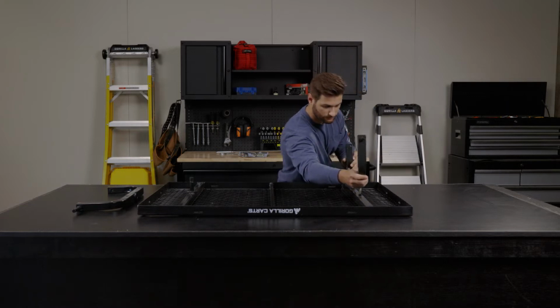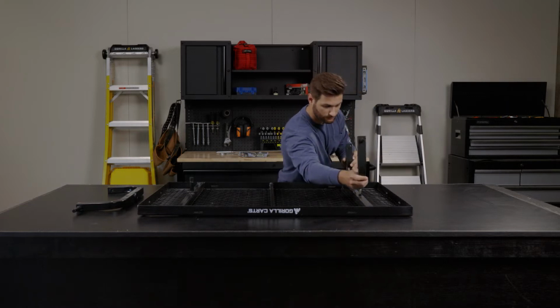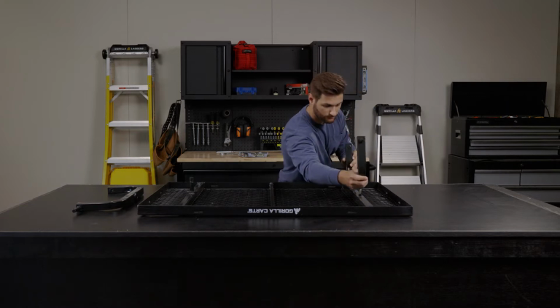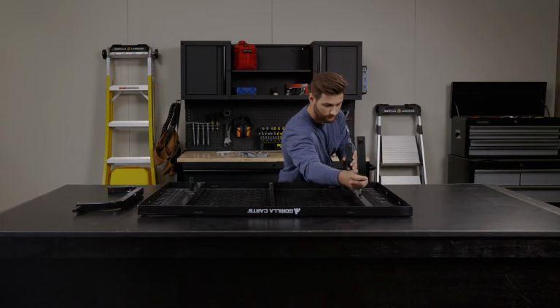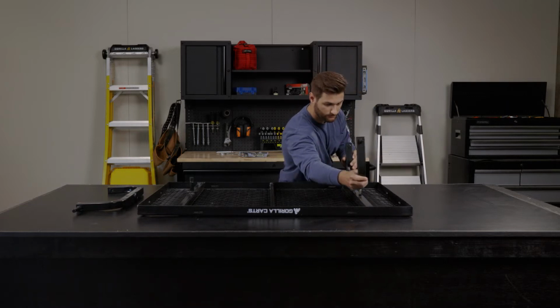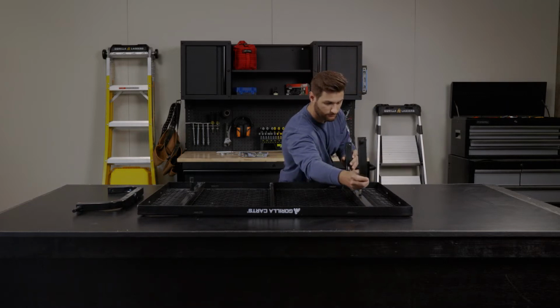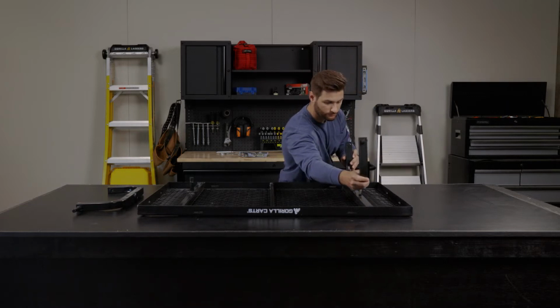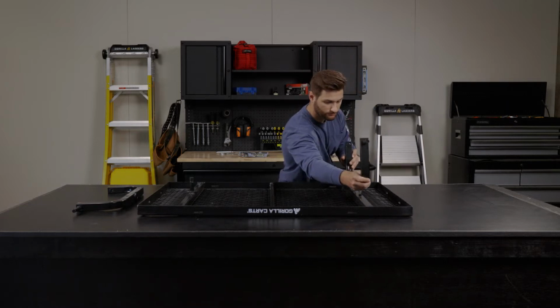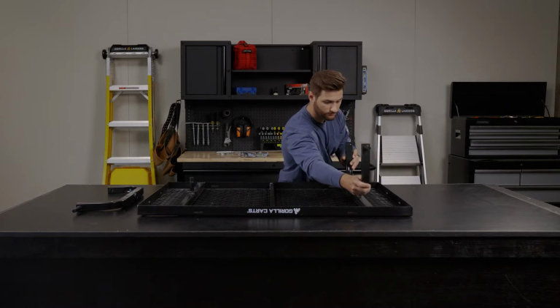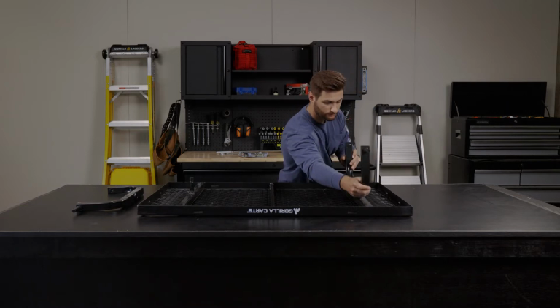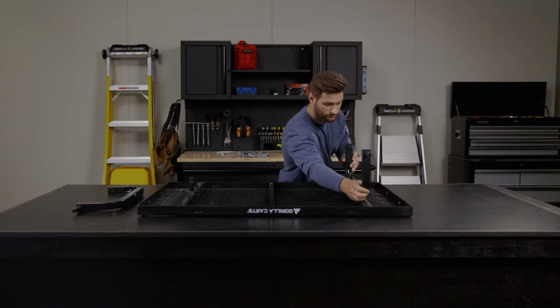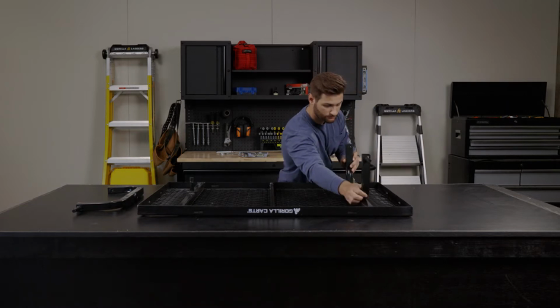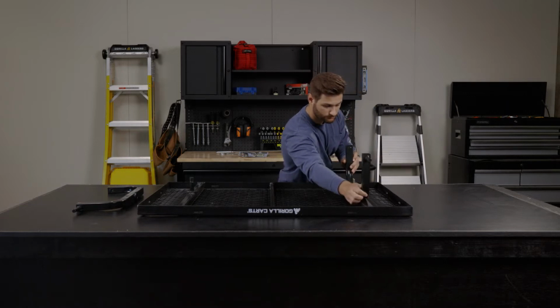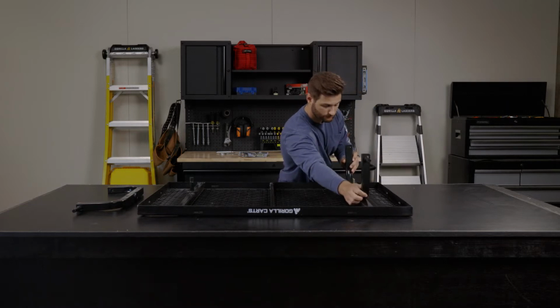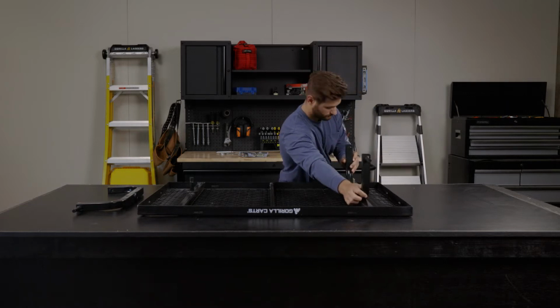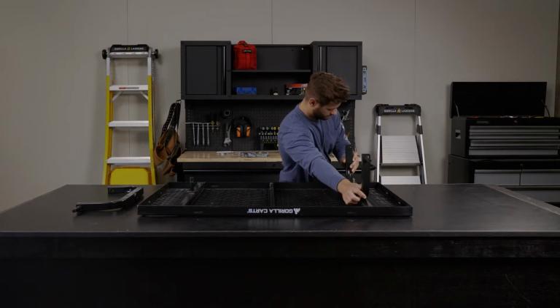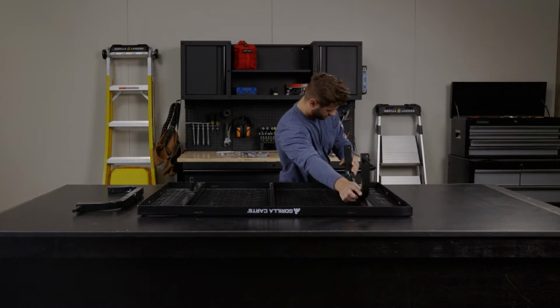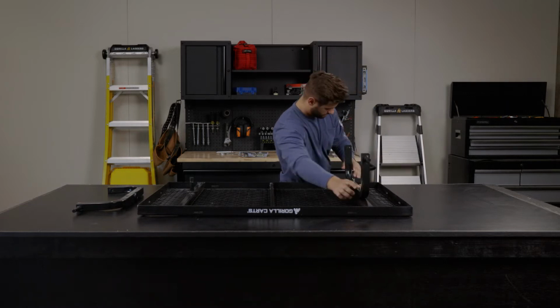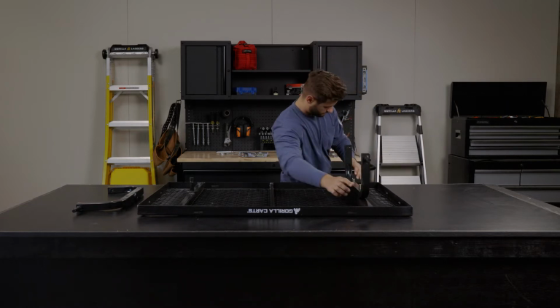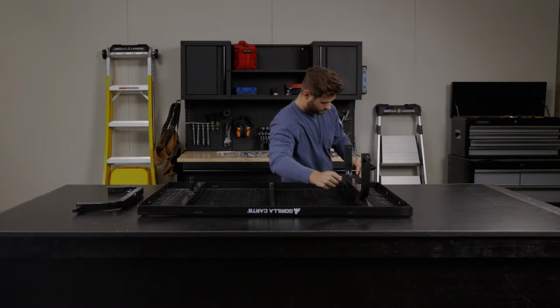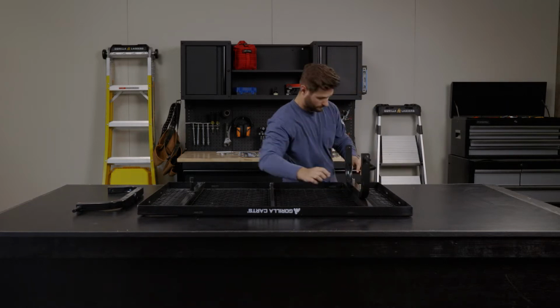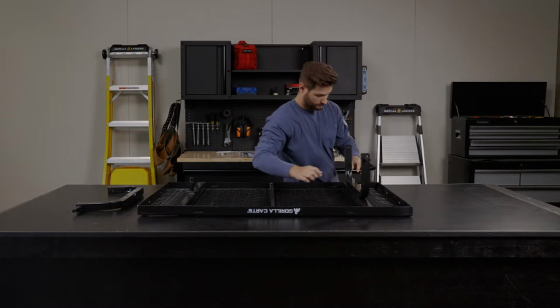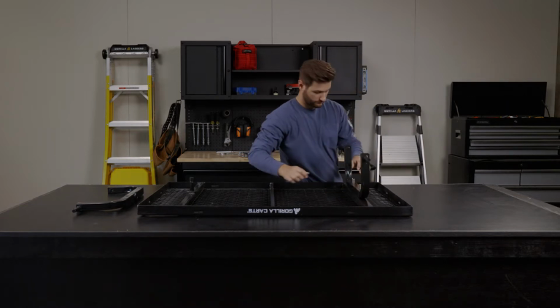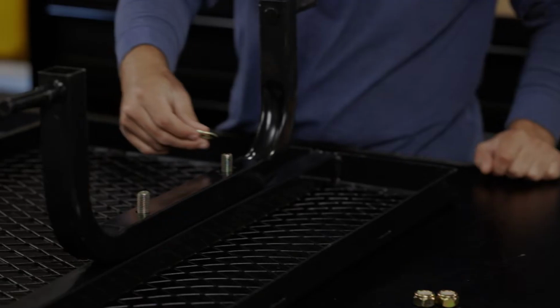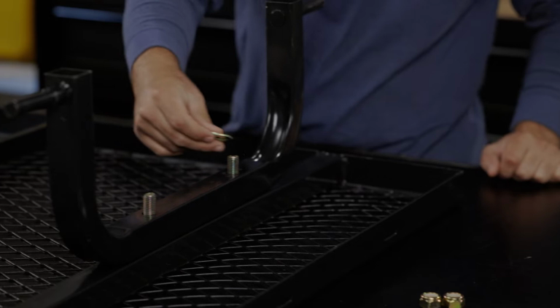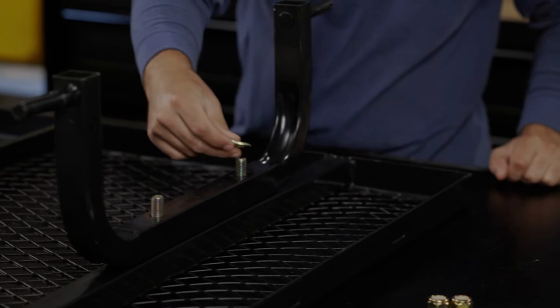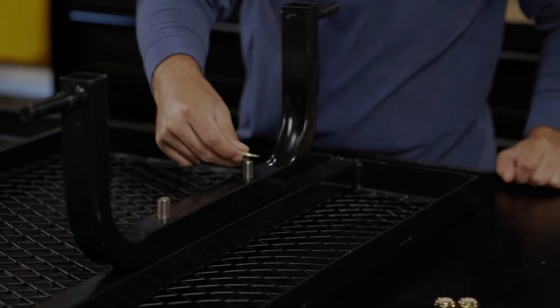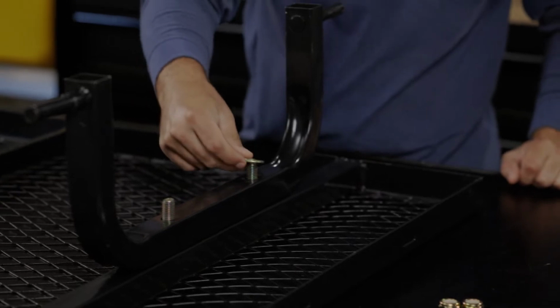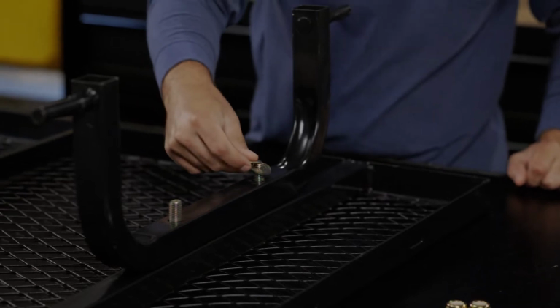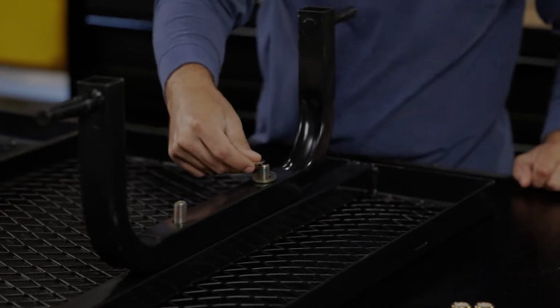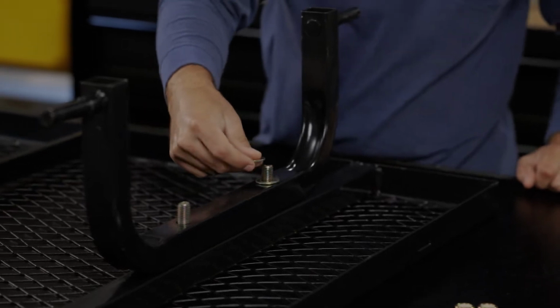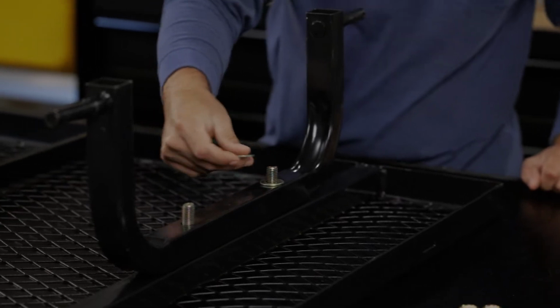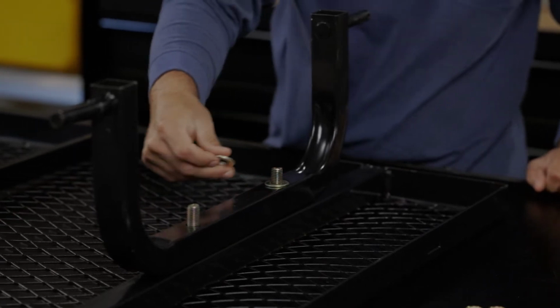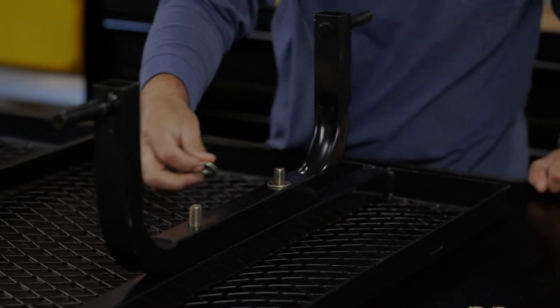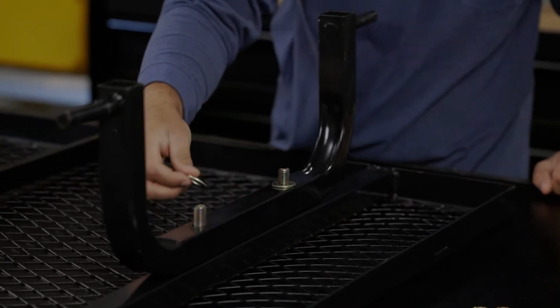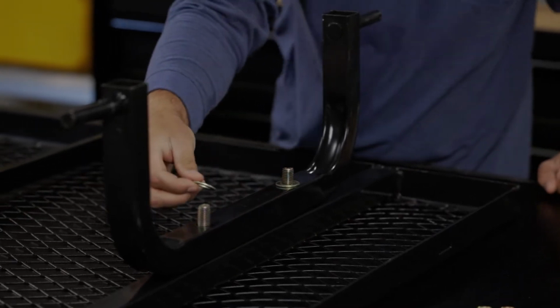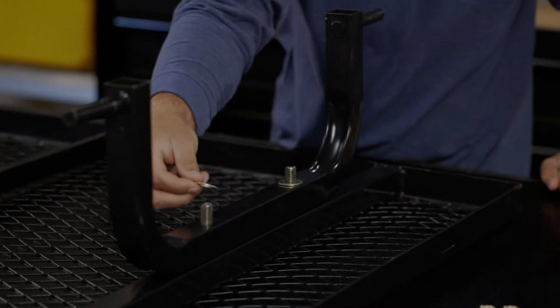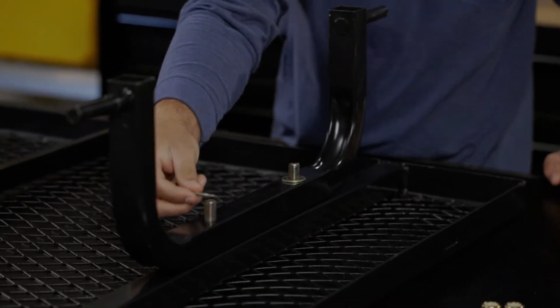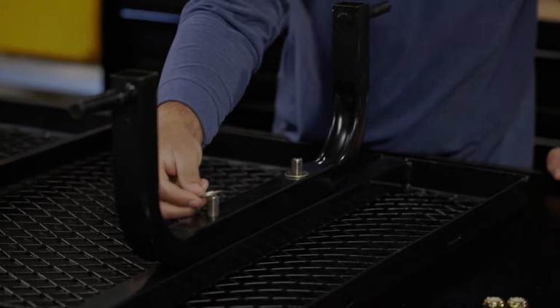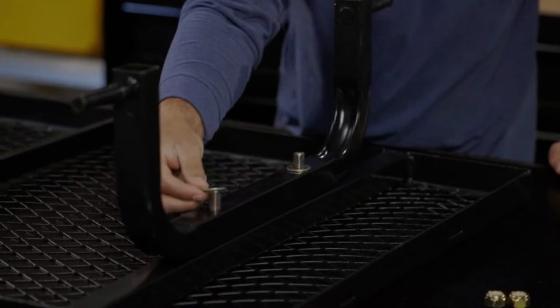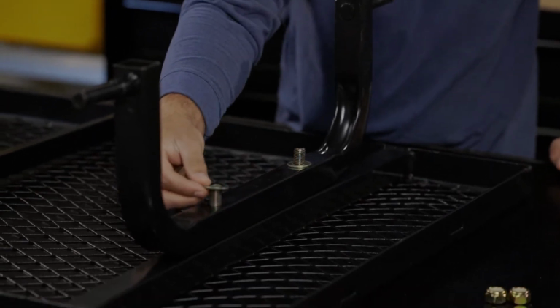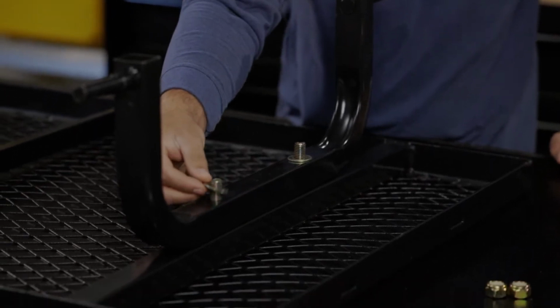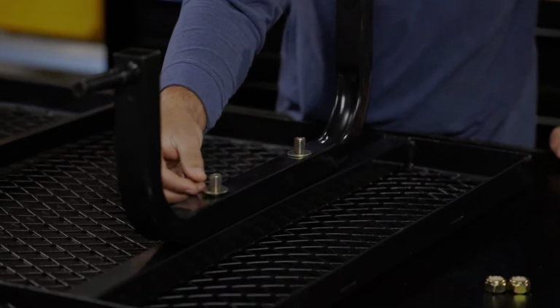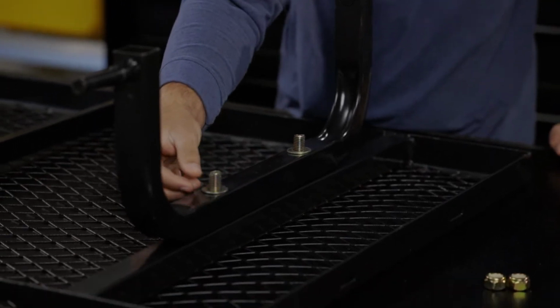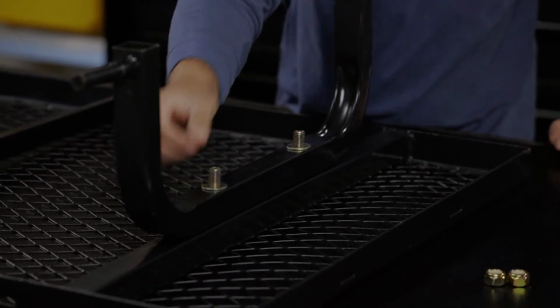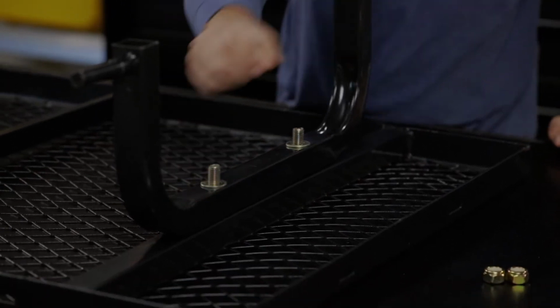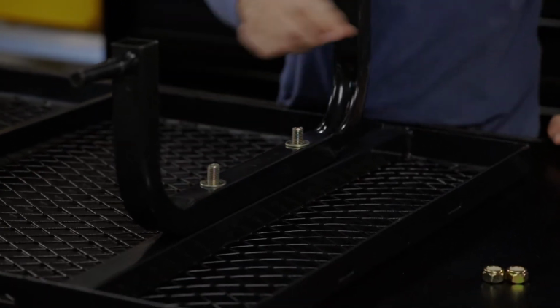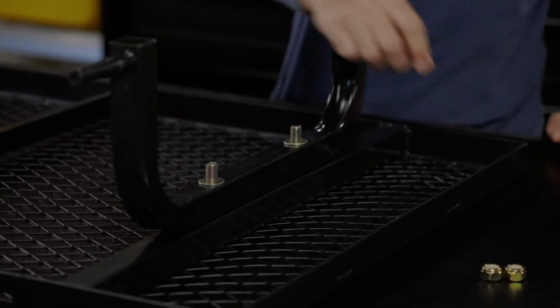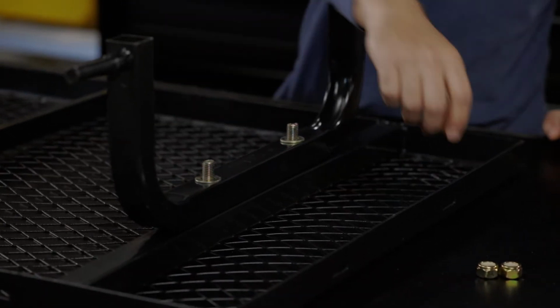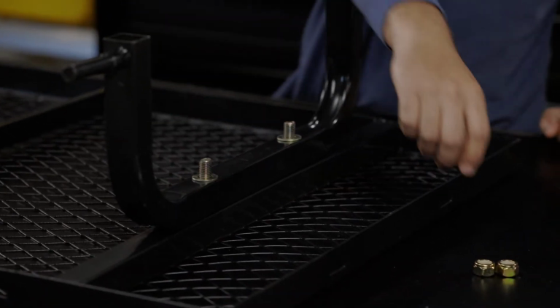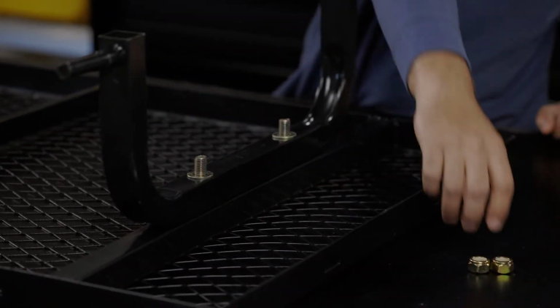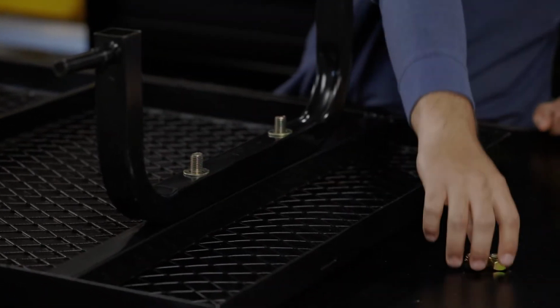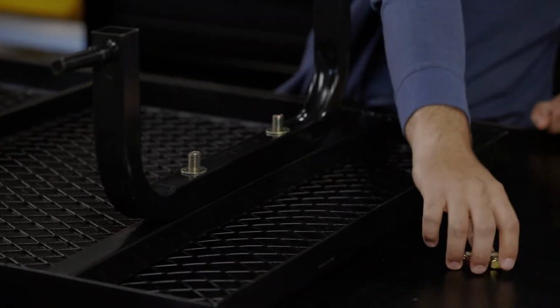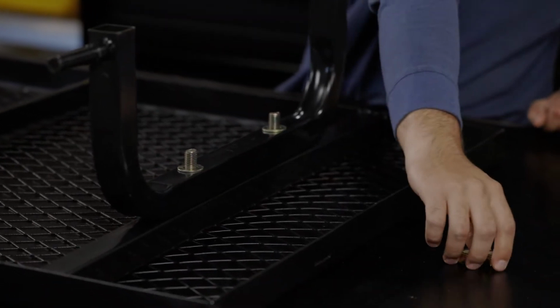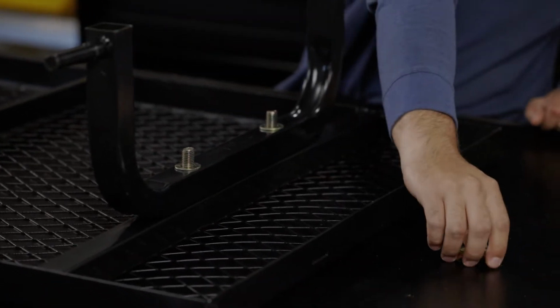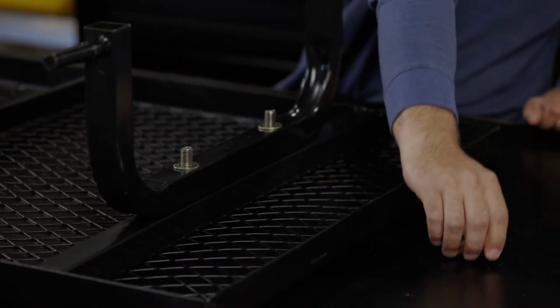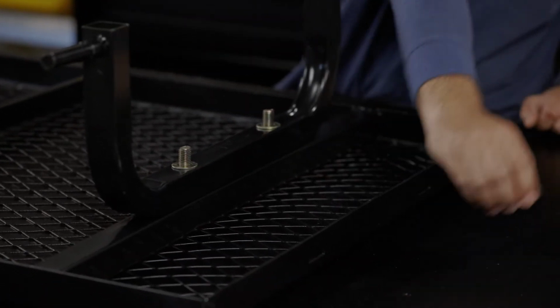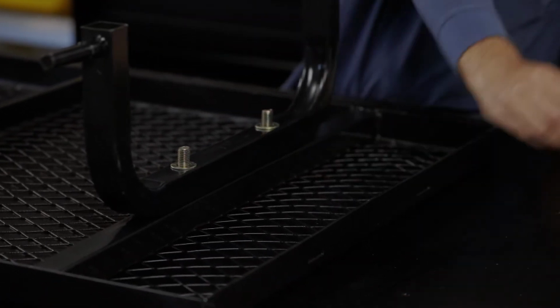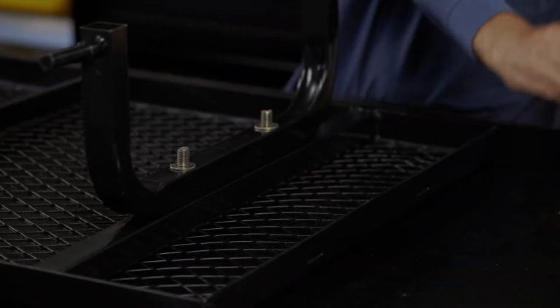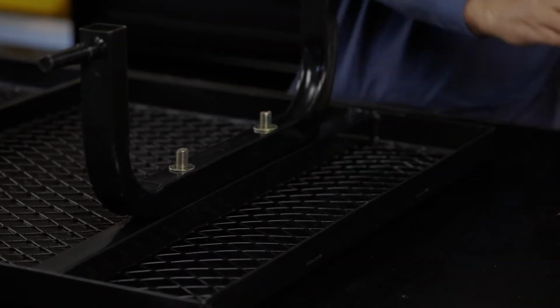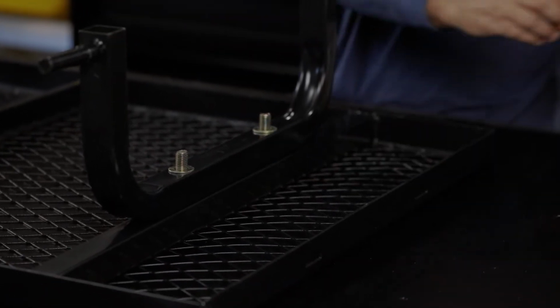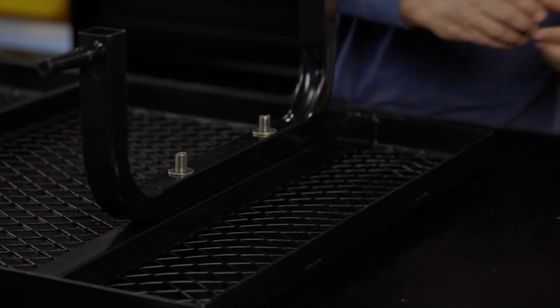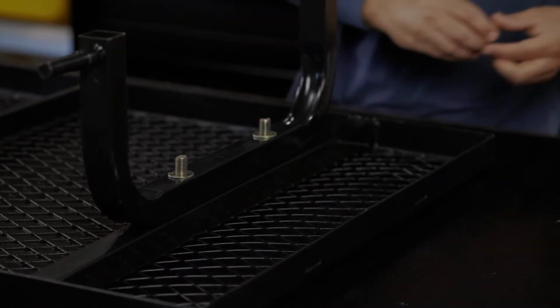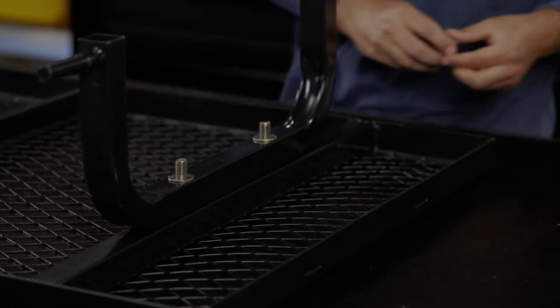We're going to bolt on the rear axle. Use the washer and two nuts provided, then tighten everything down.